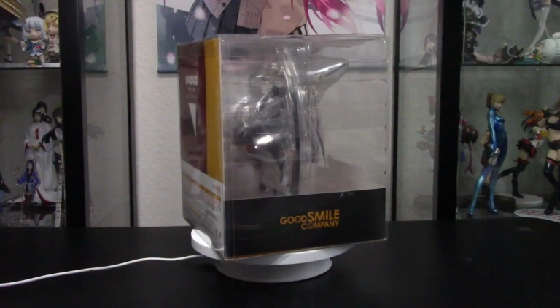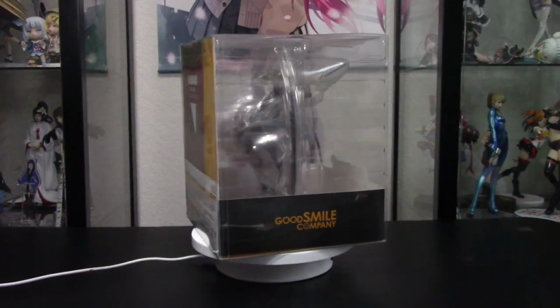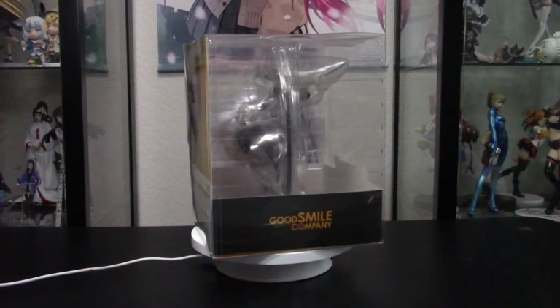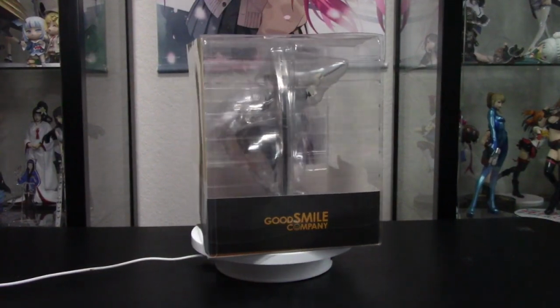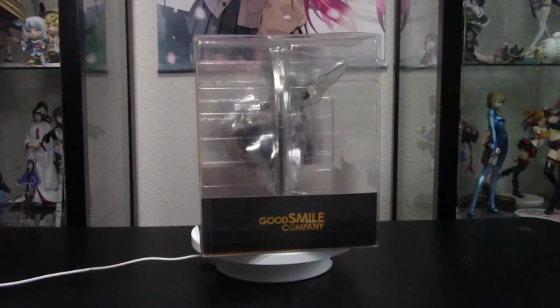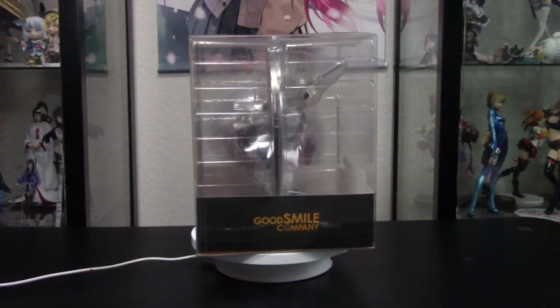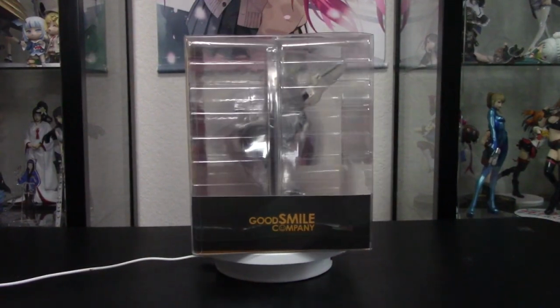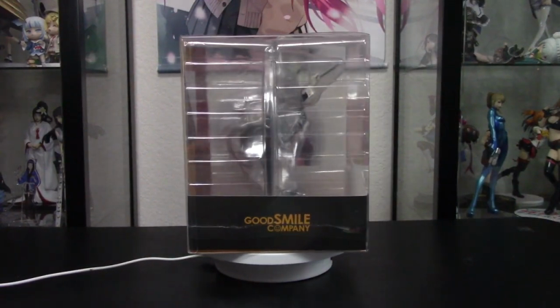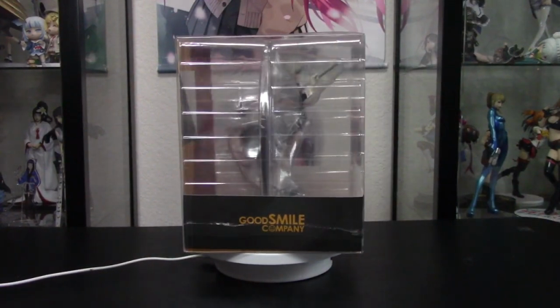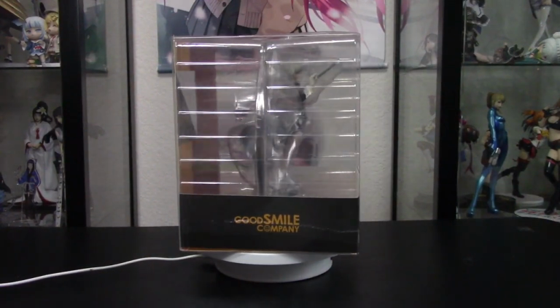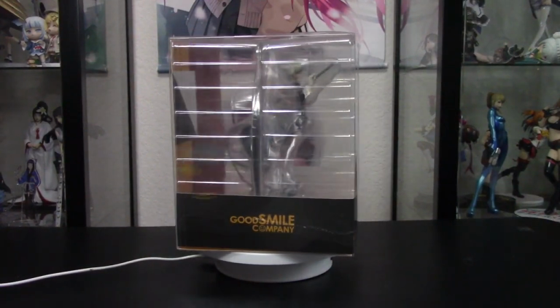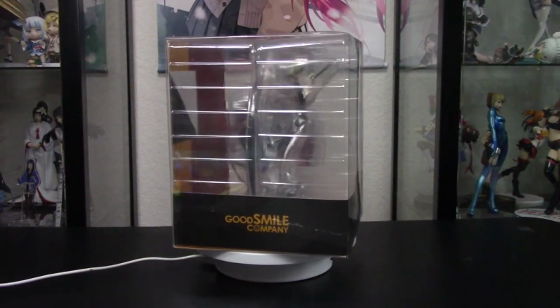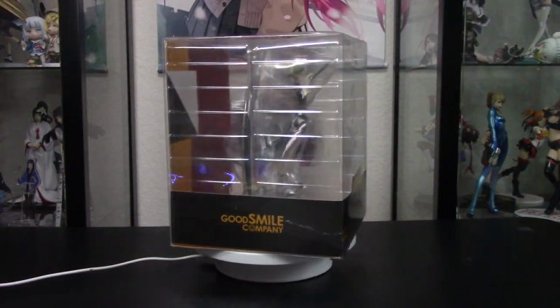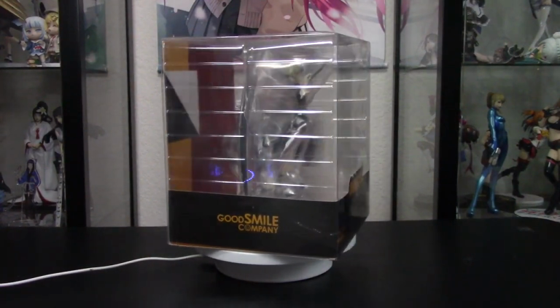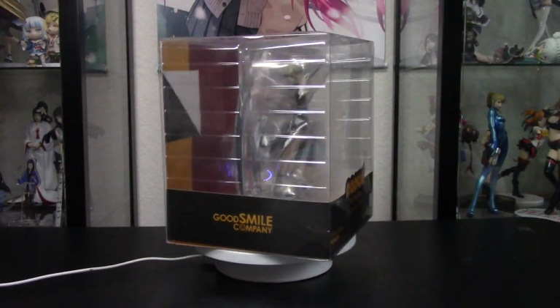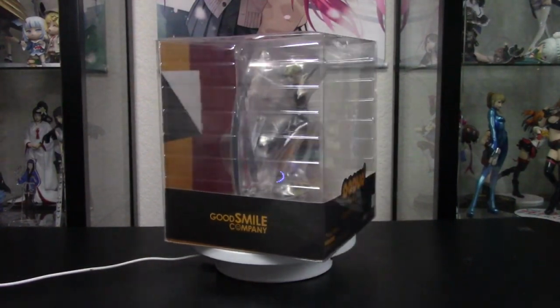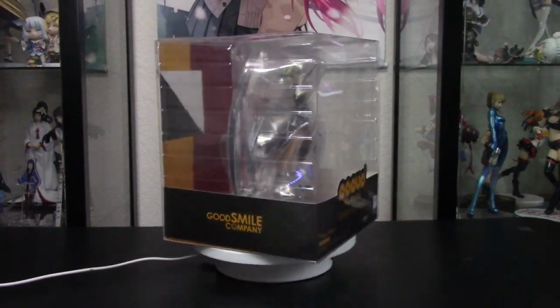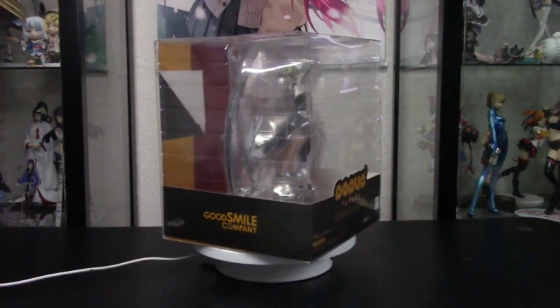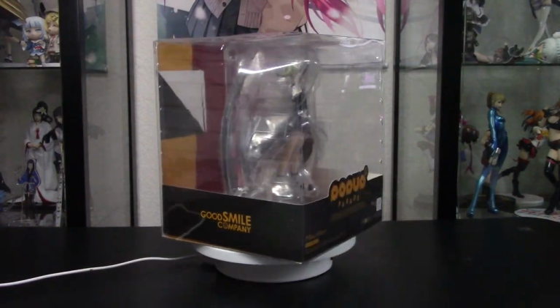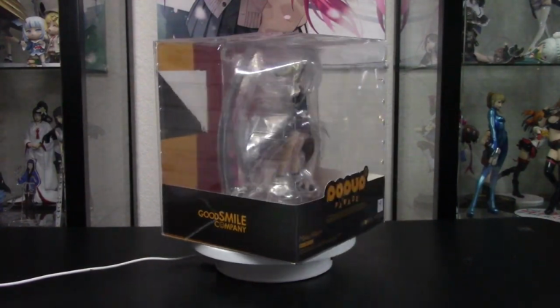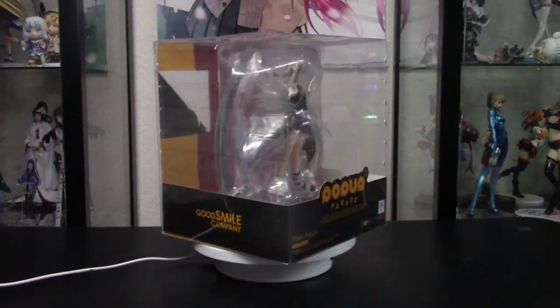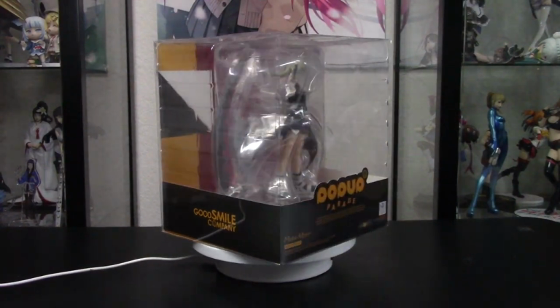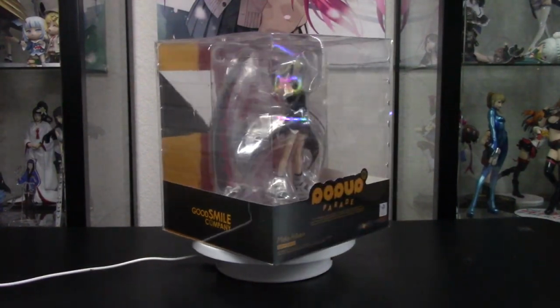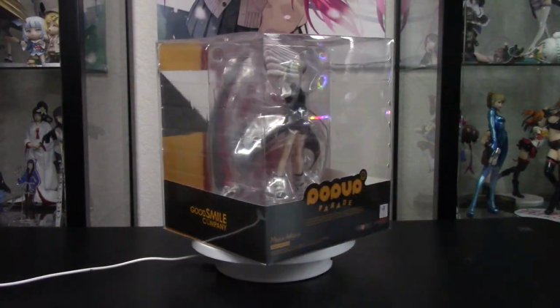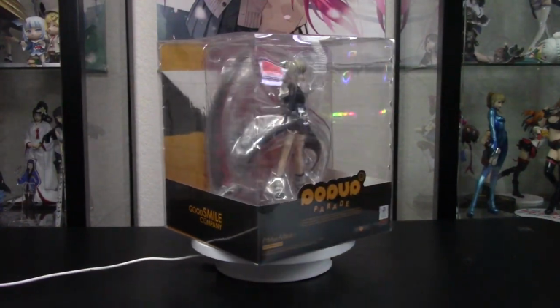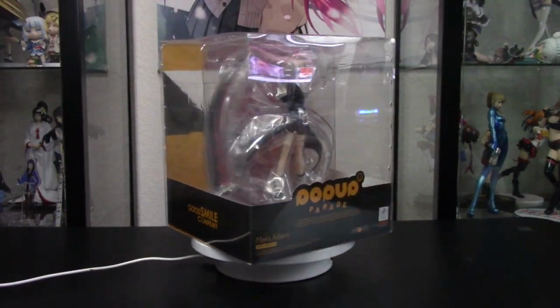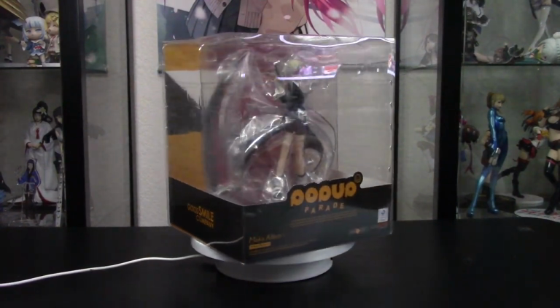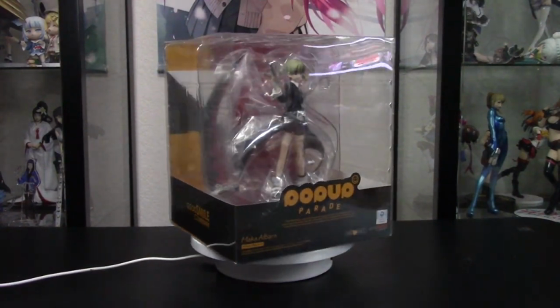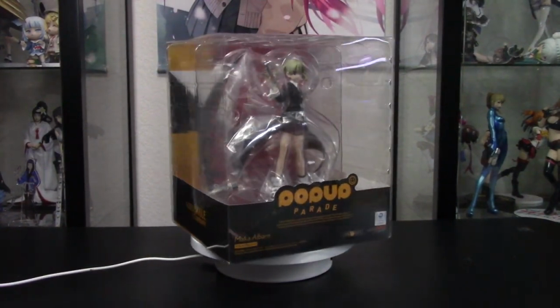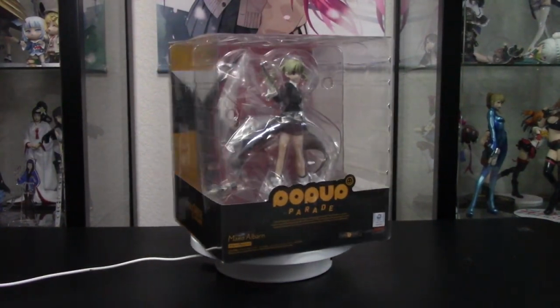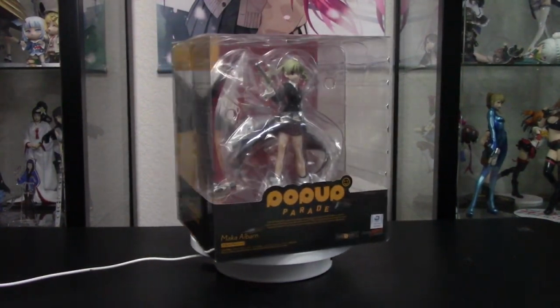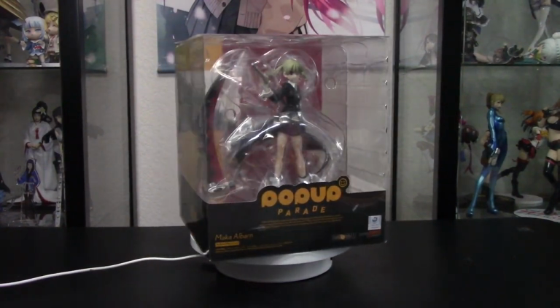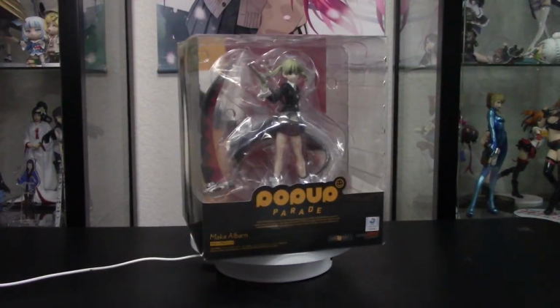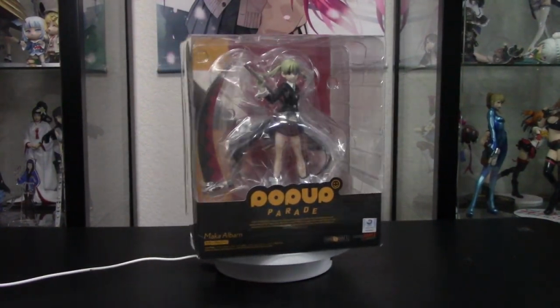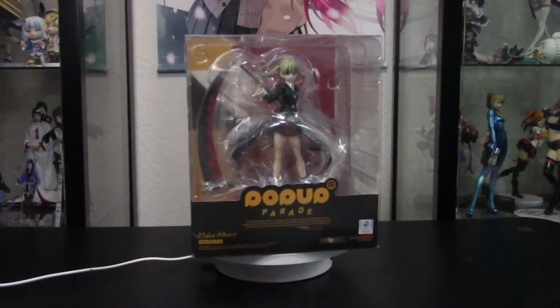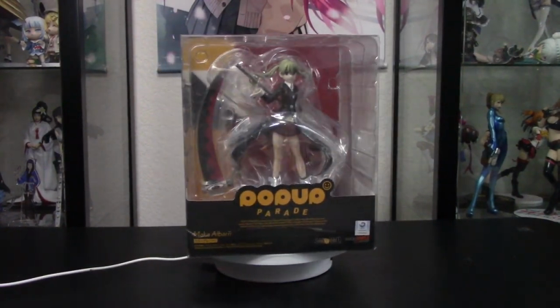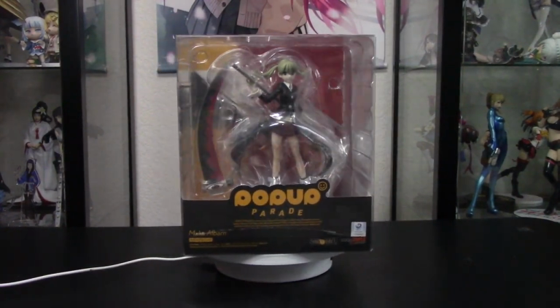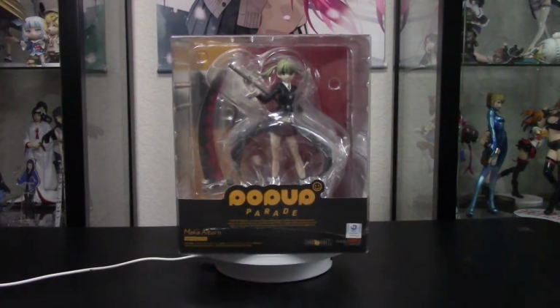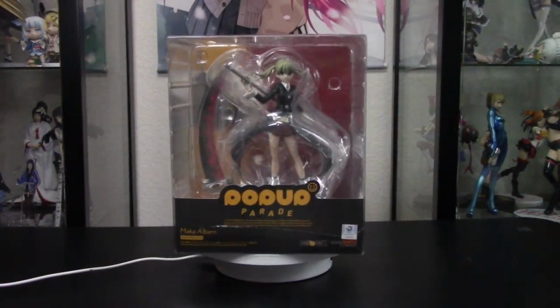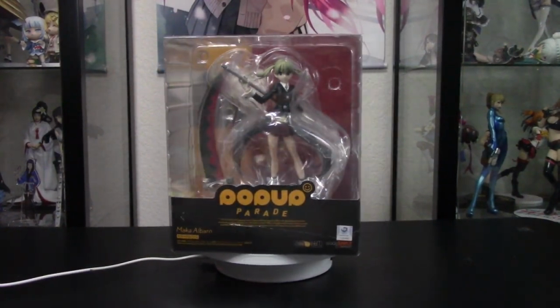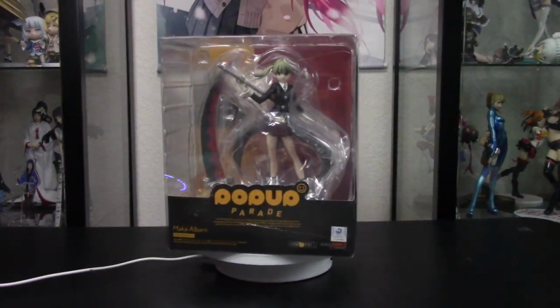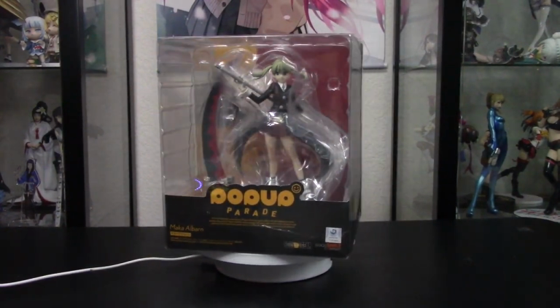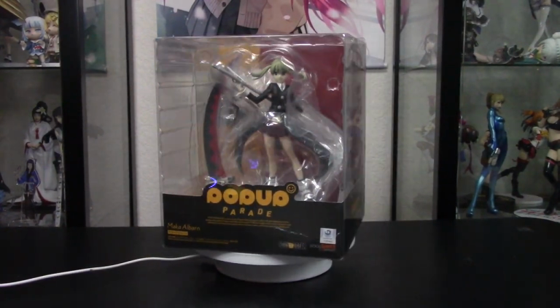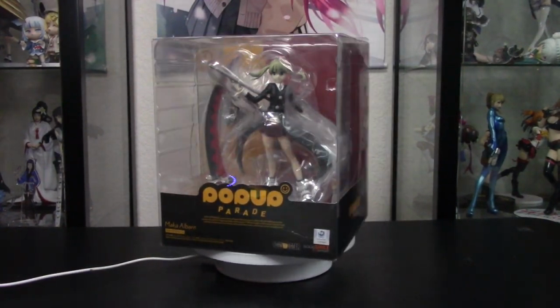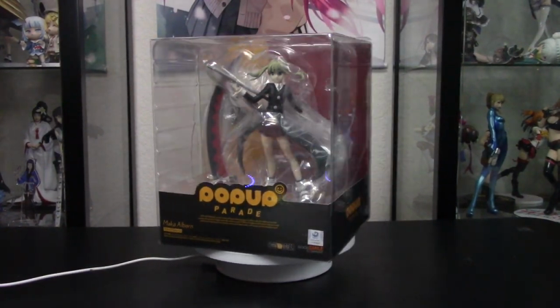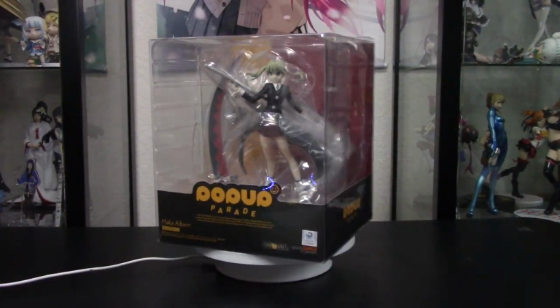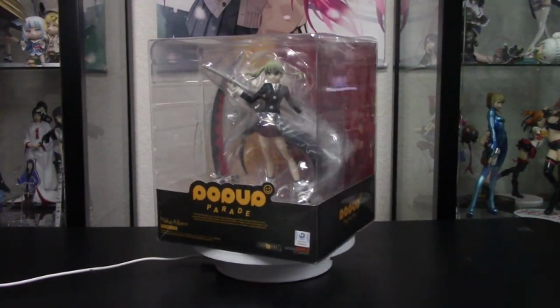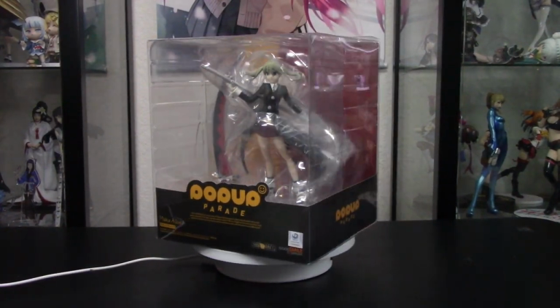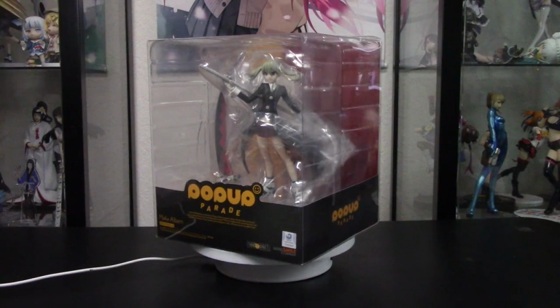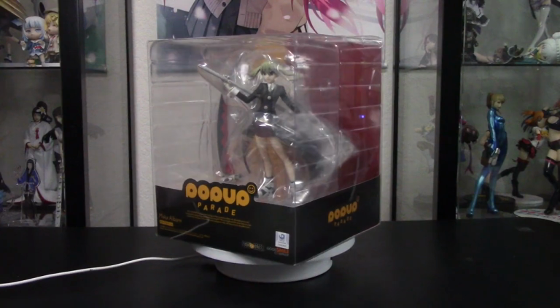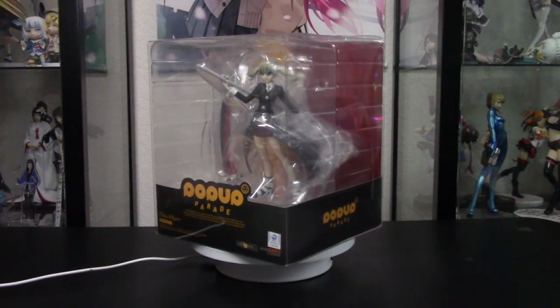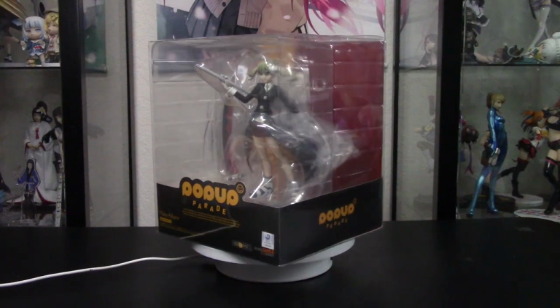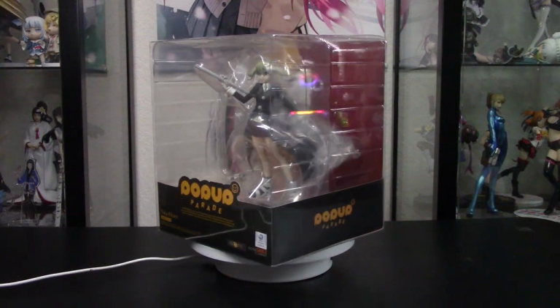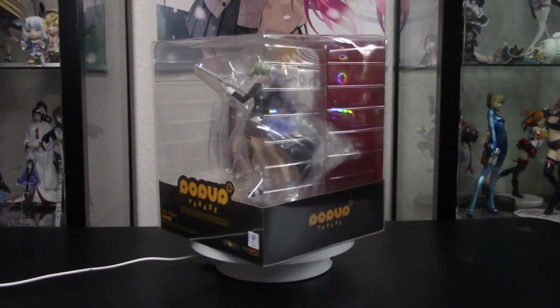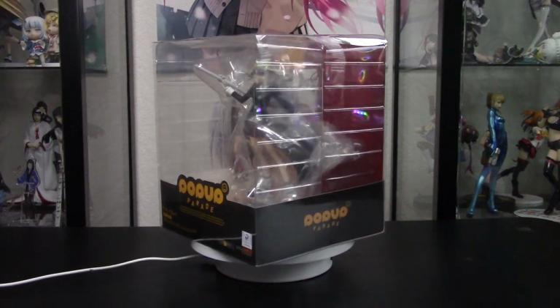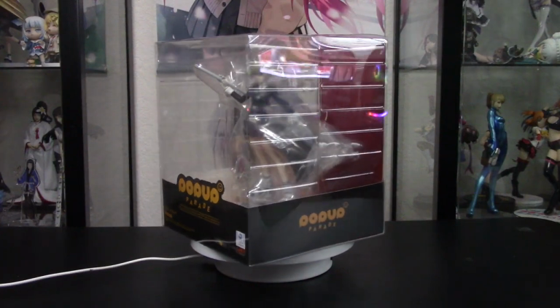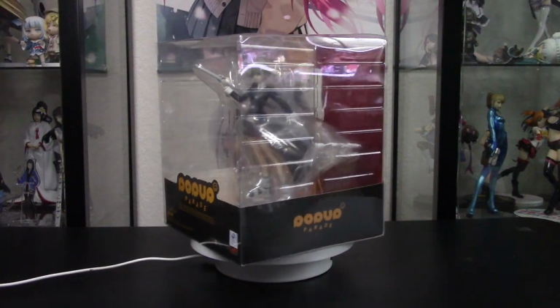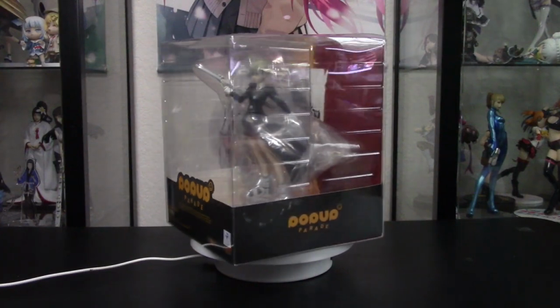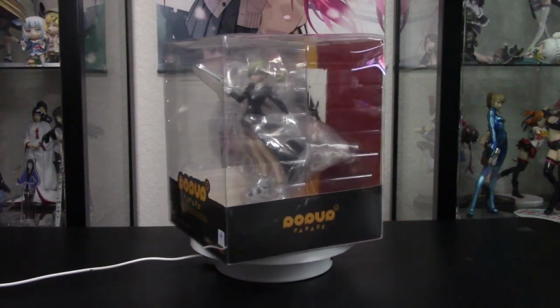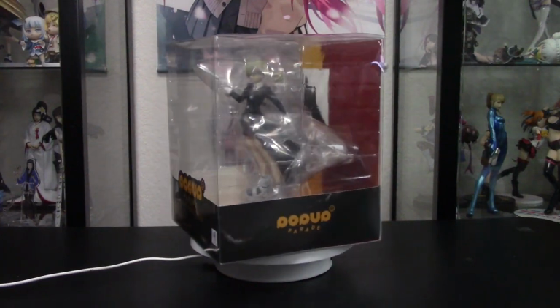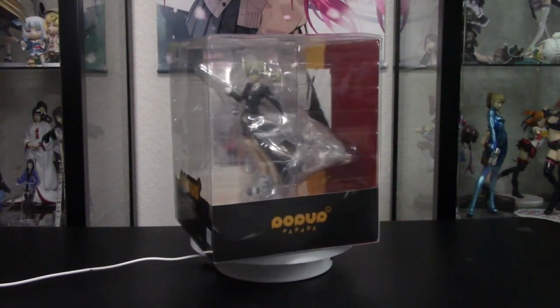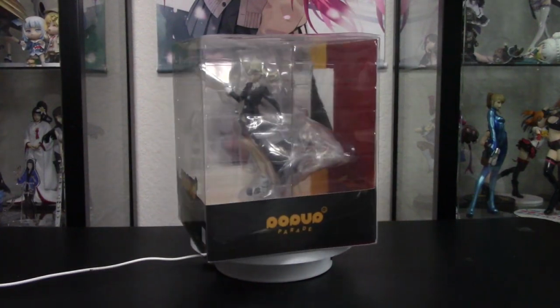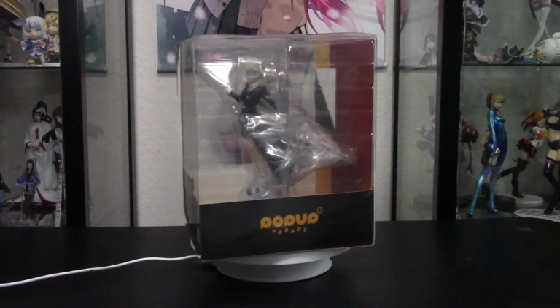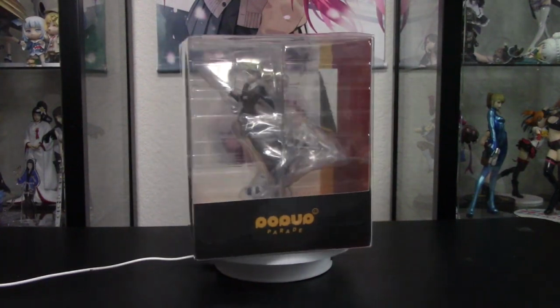Today we're unboxing Soul Eater's Maka Albarn from Good Smile Company's Pop Up Parade line of figures.